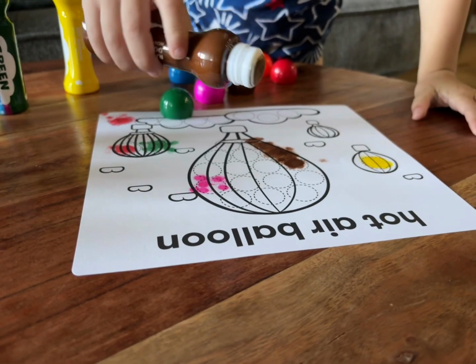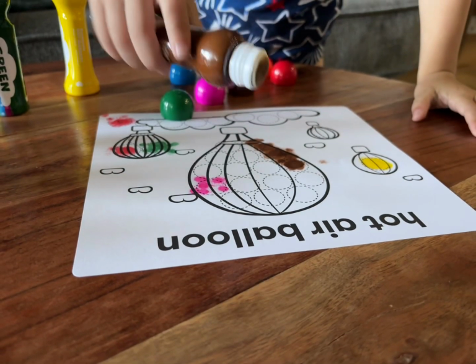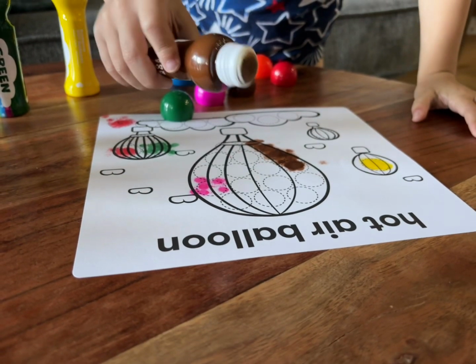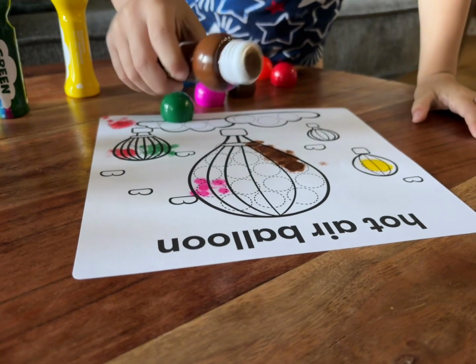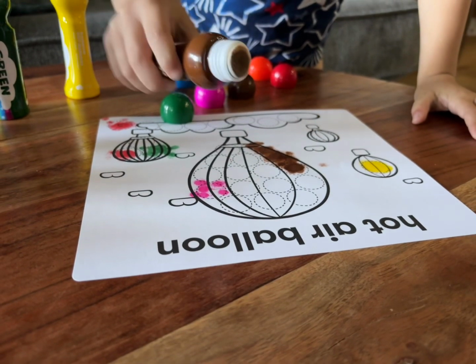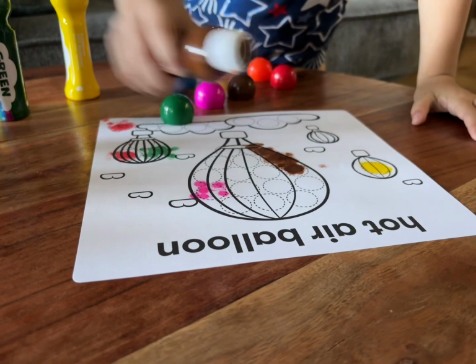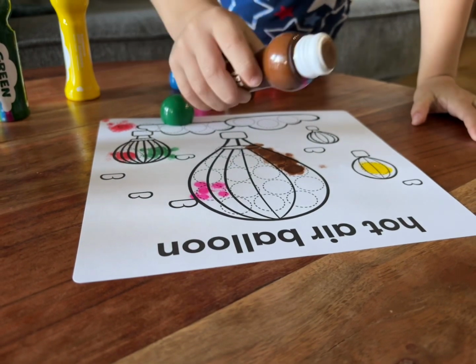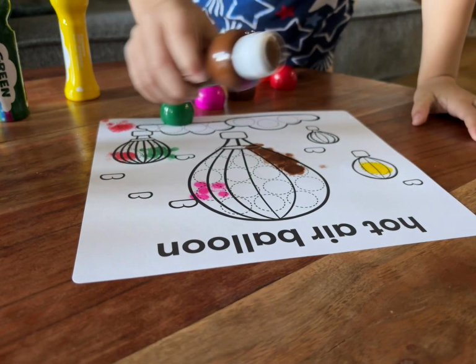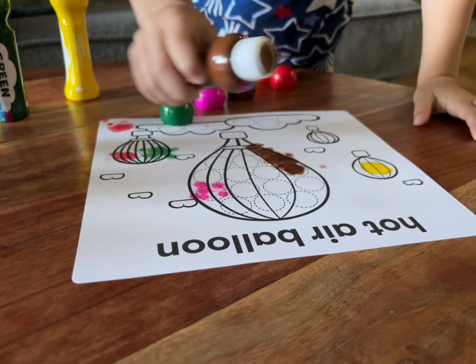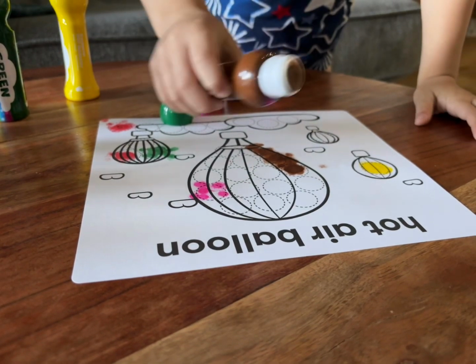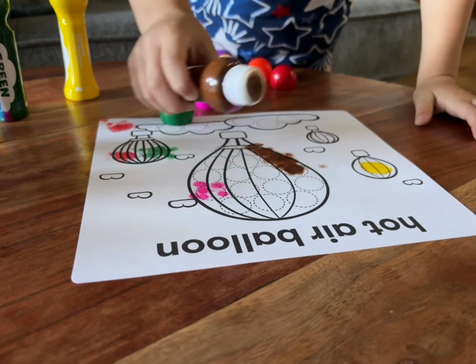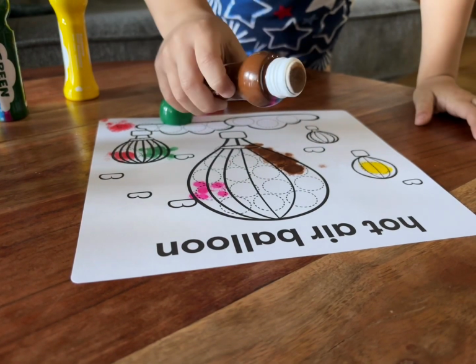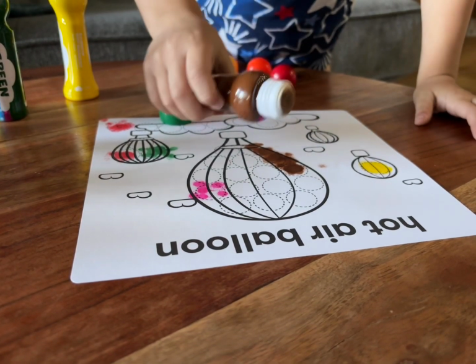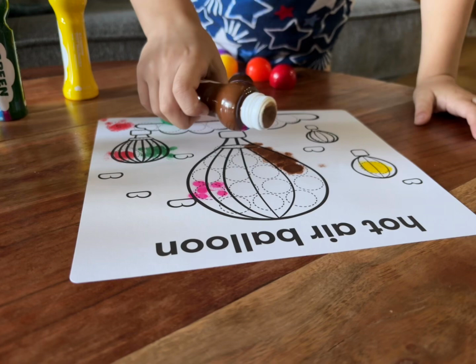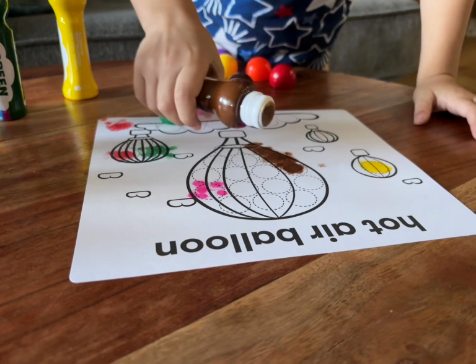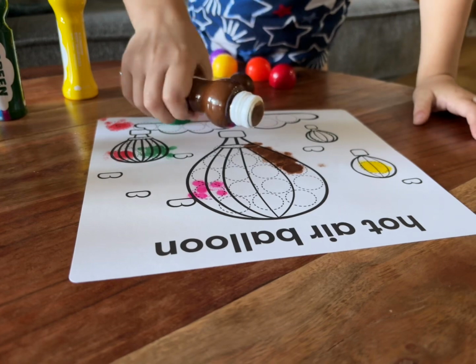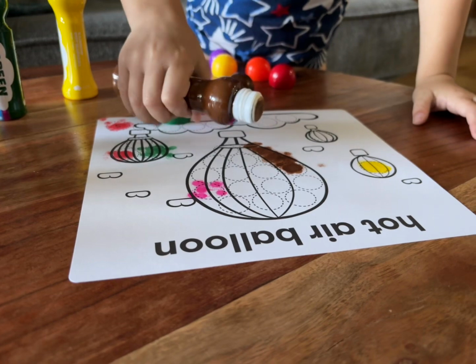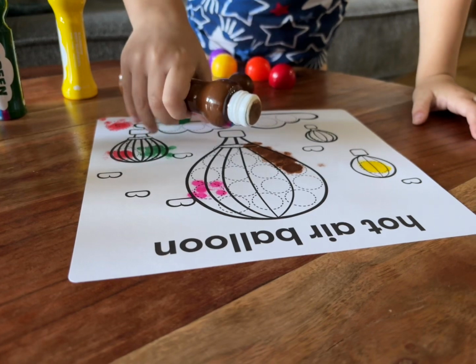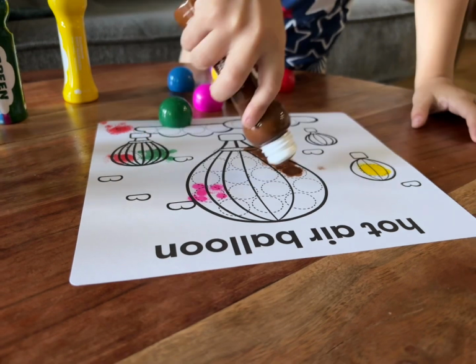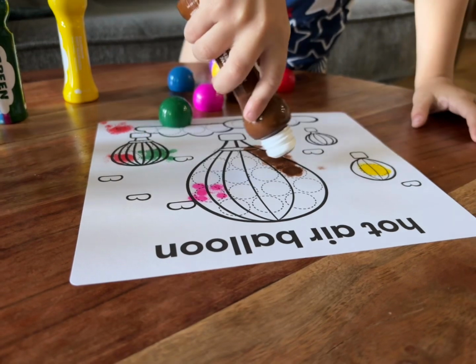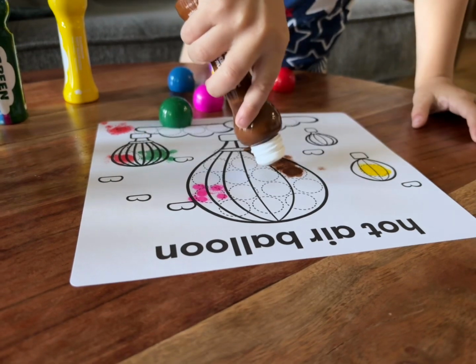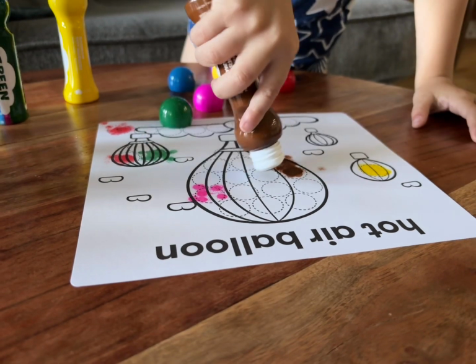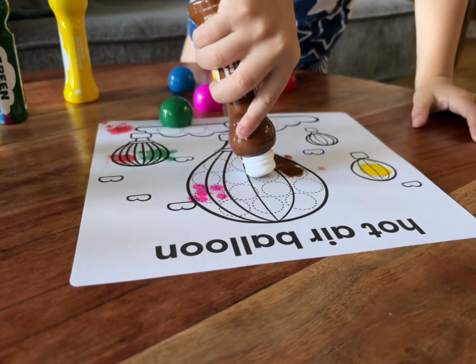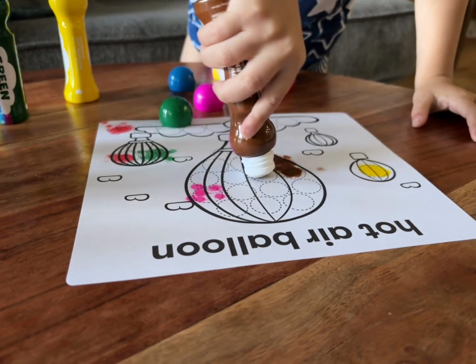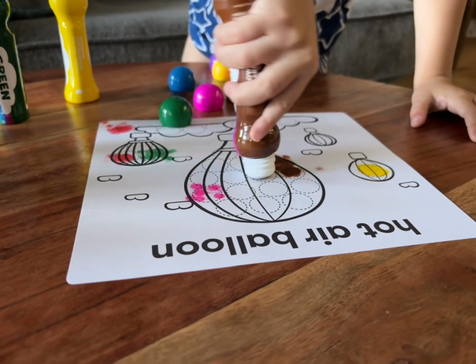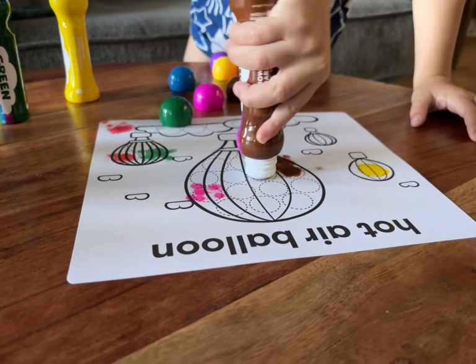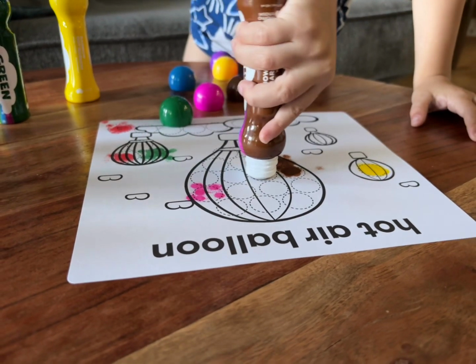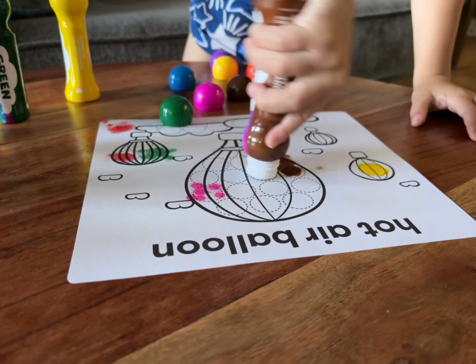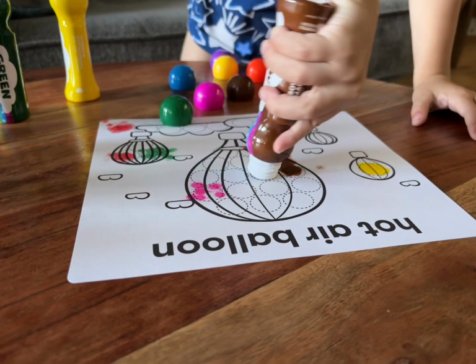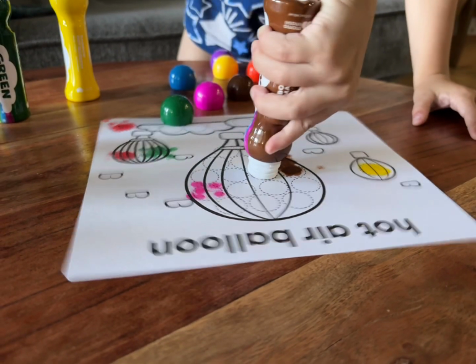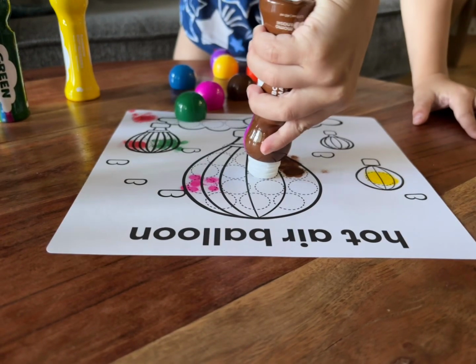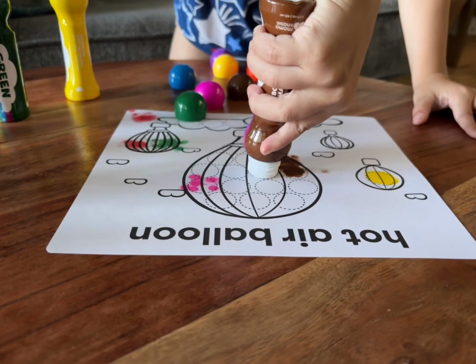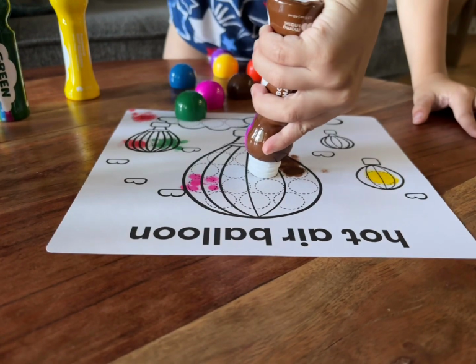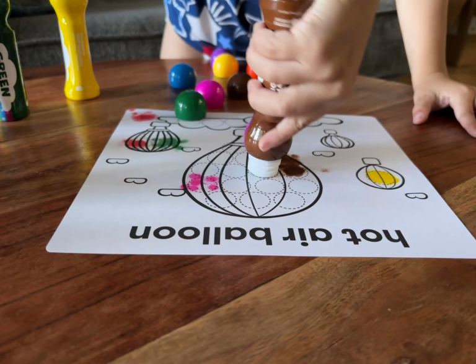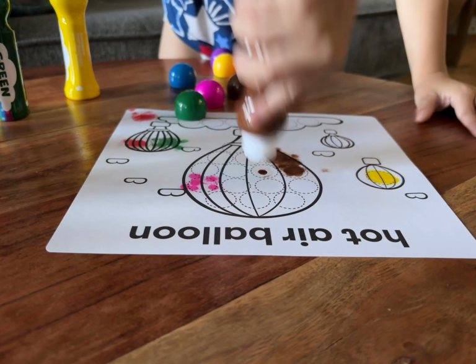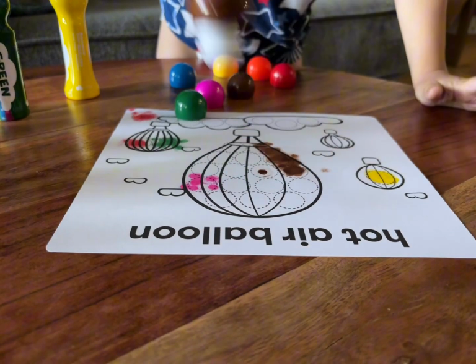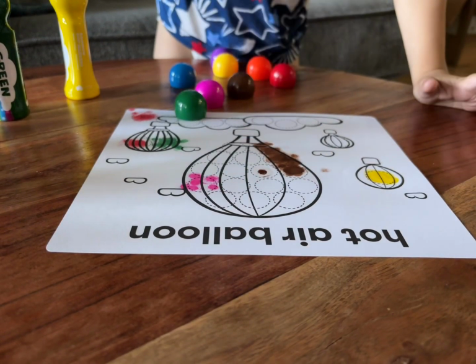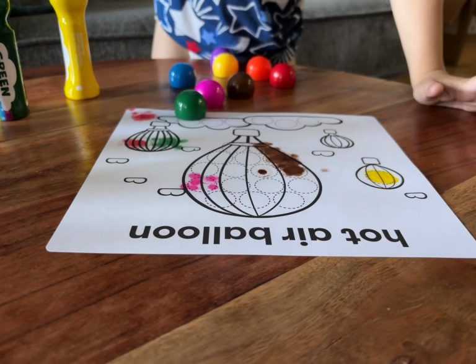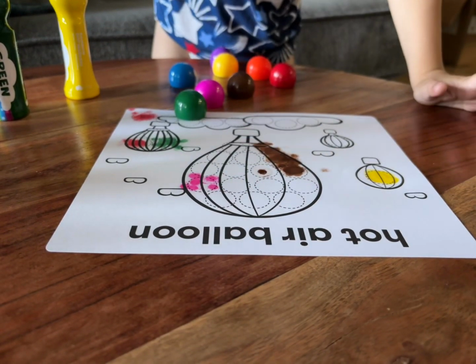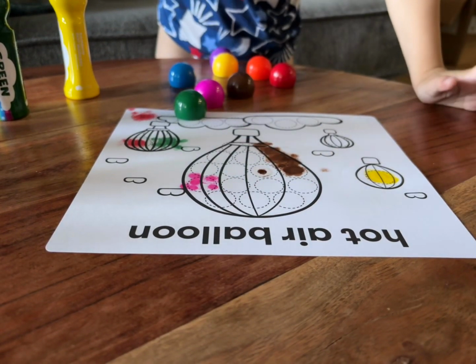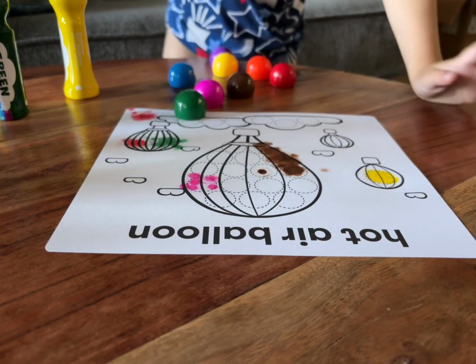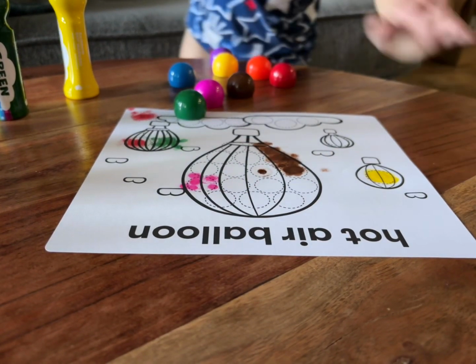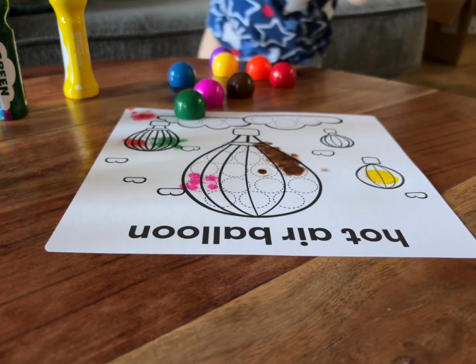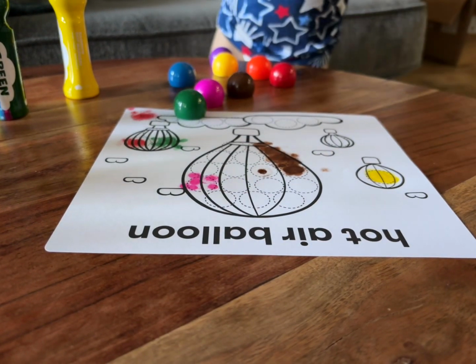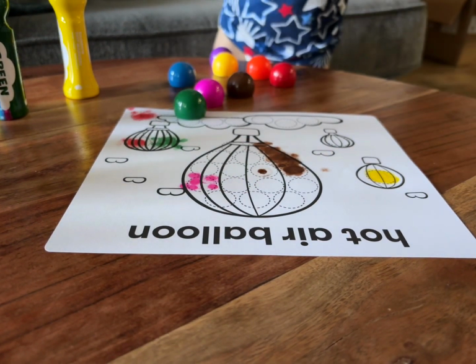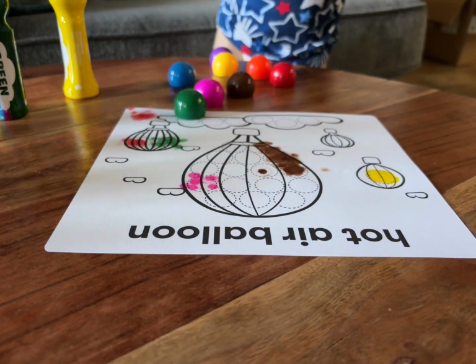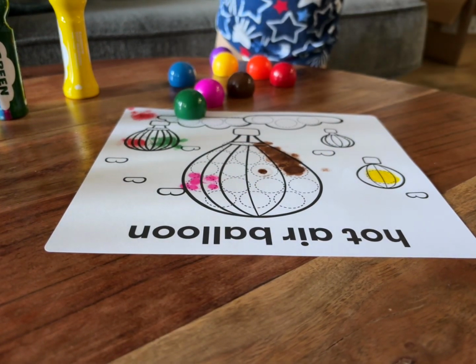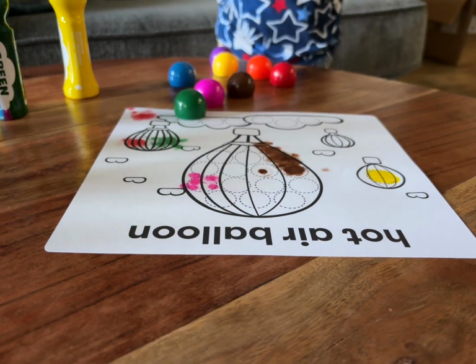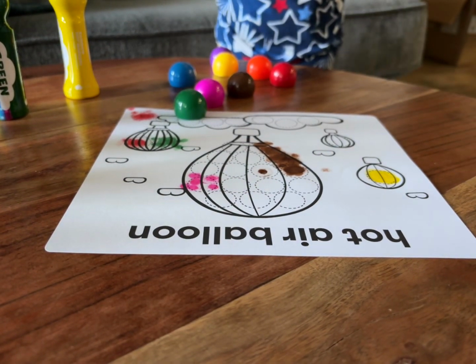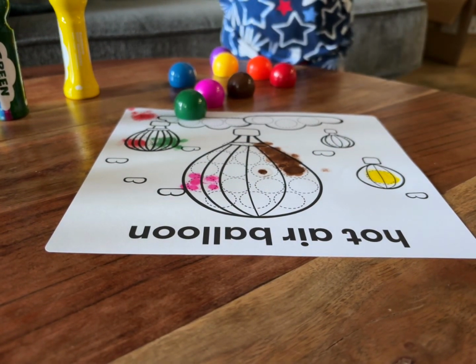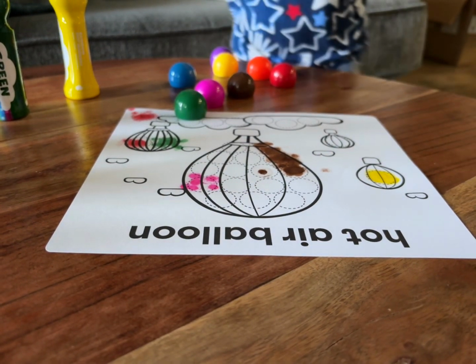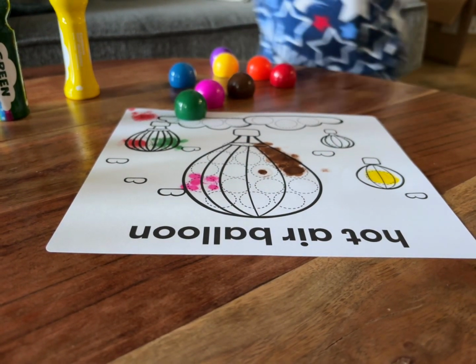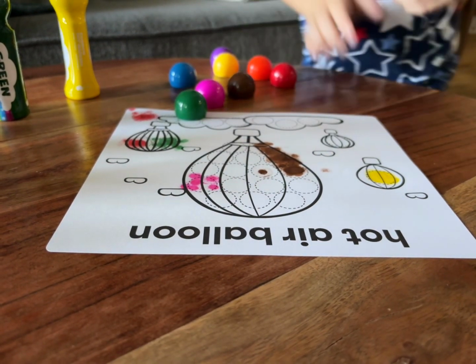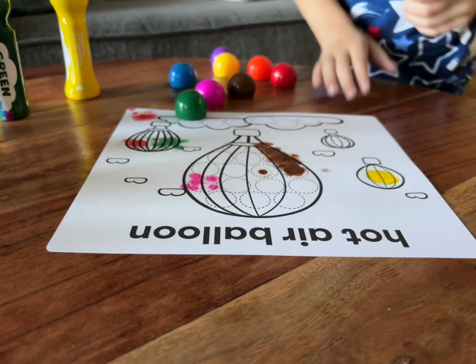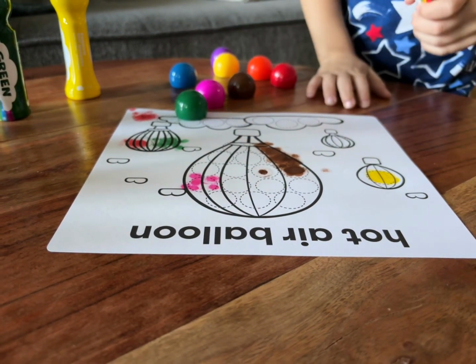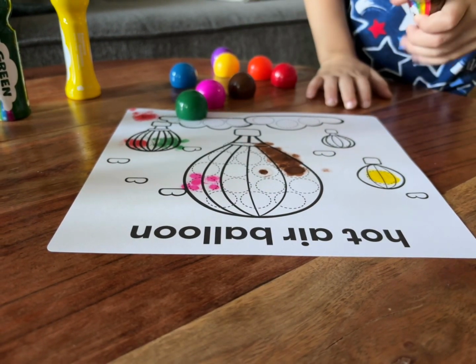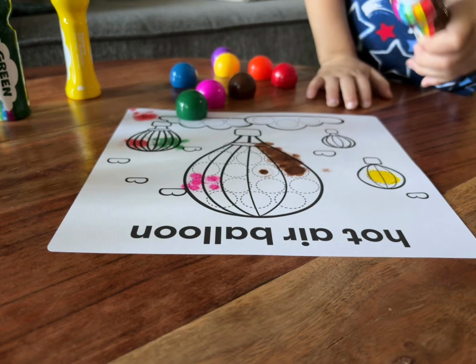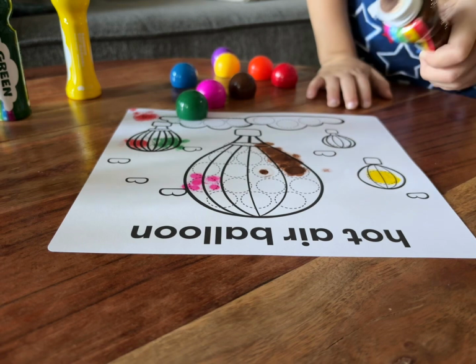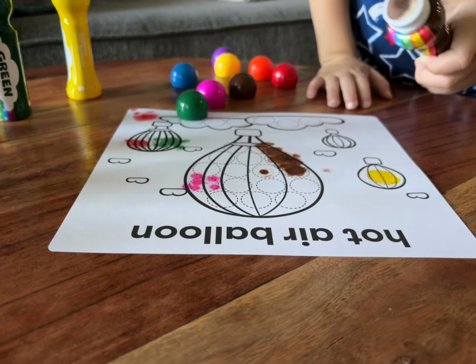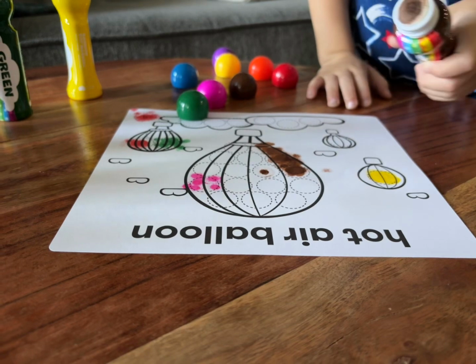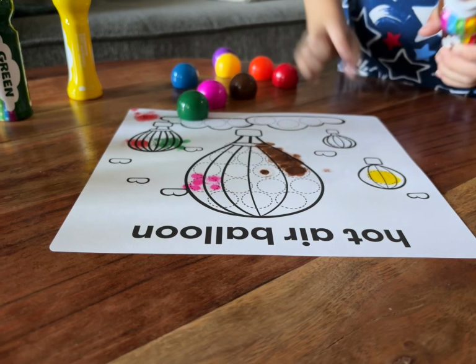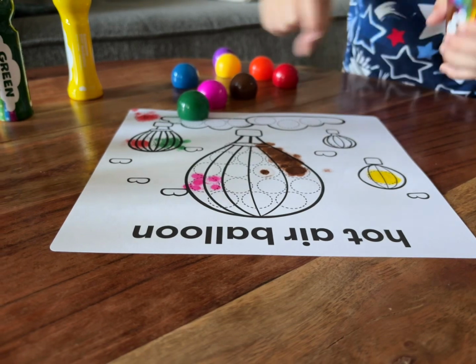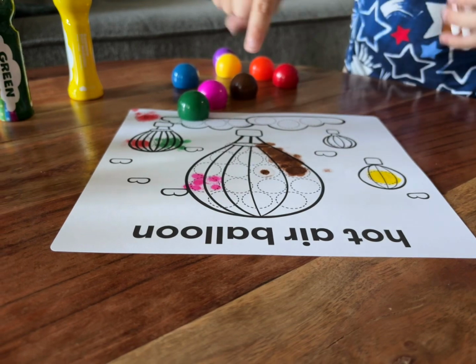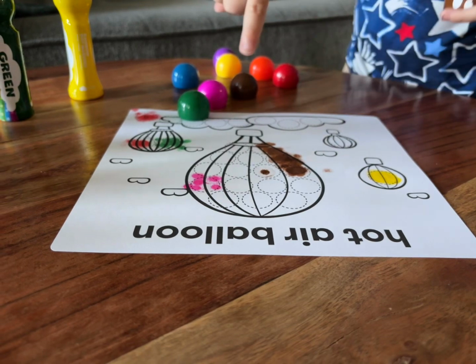They're super easy to use once you shake them up and get that ink down to the bottom, and then all you have to do is press them onto the paper.